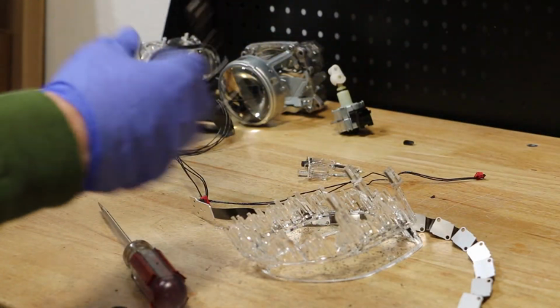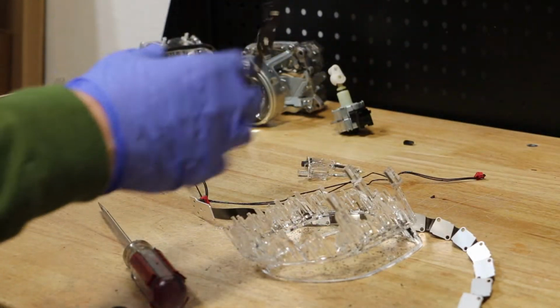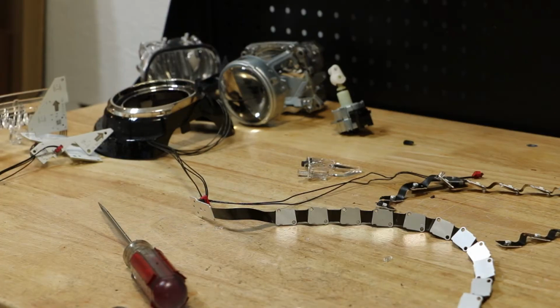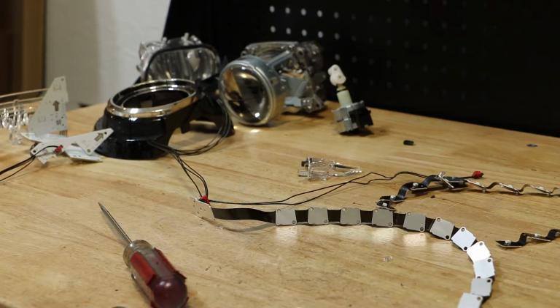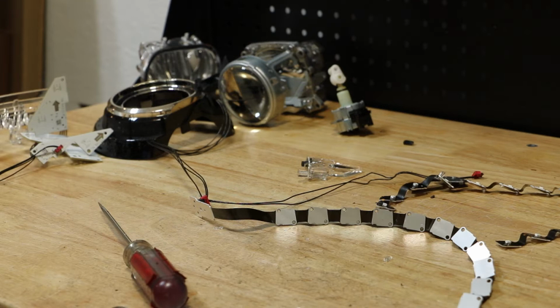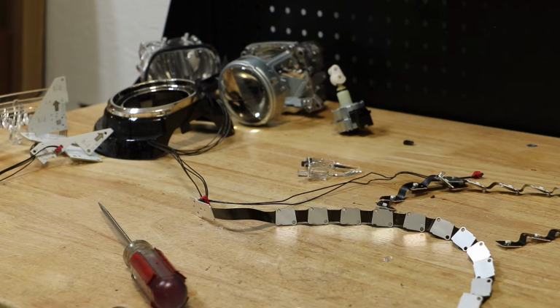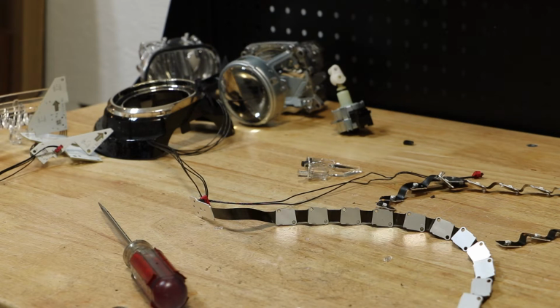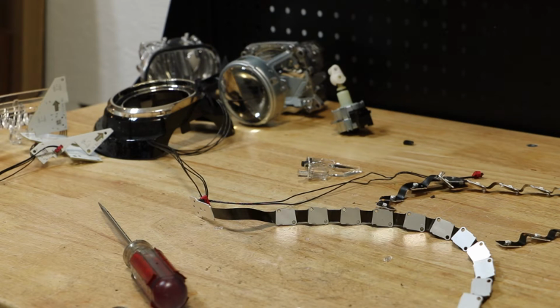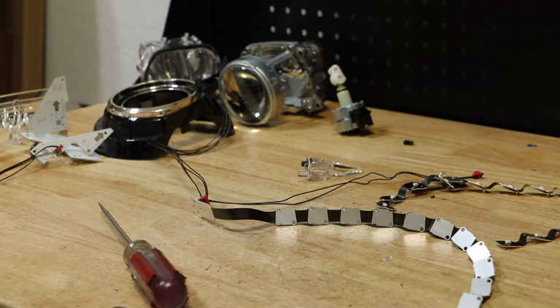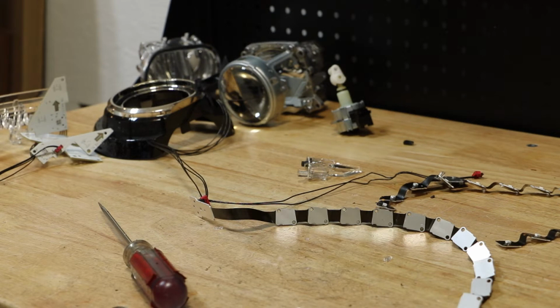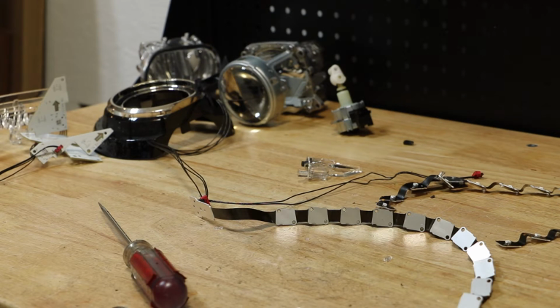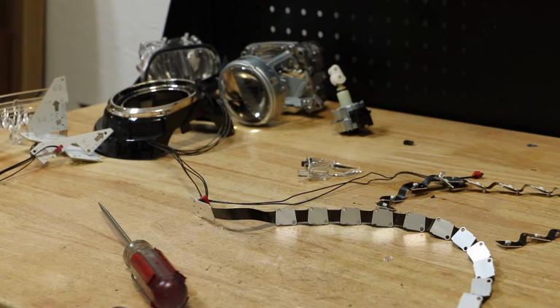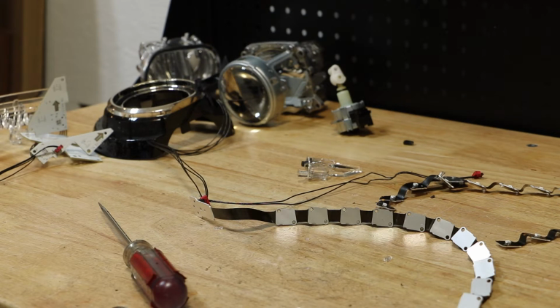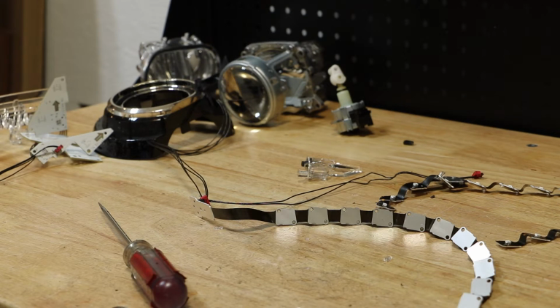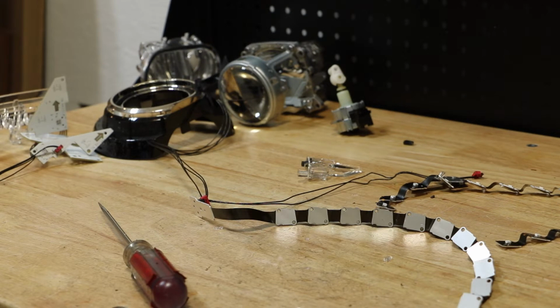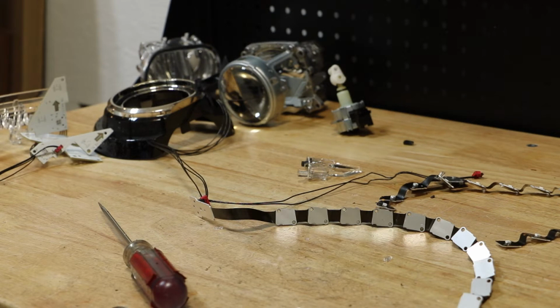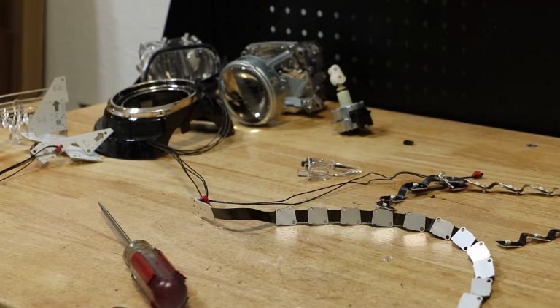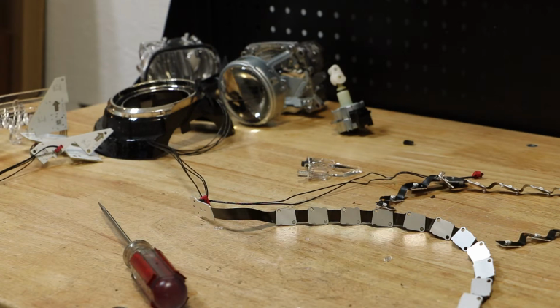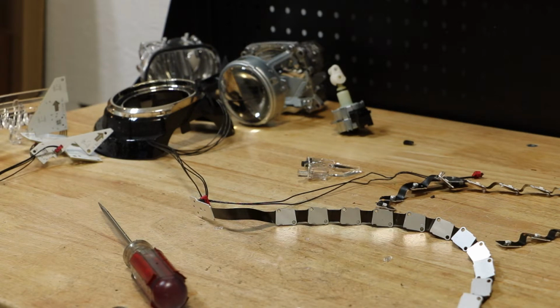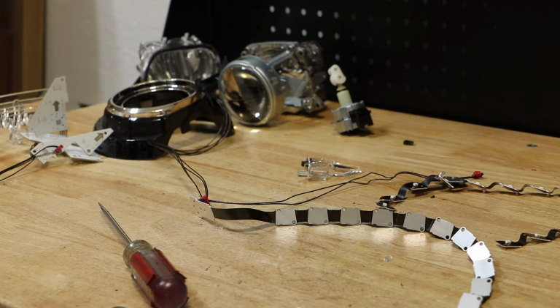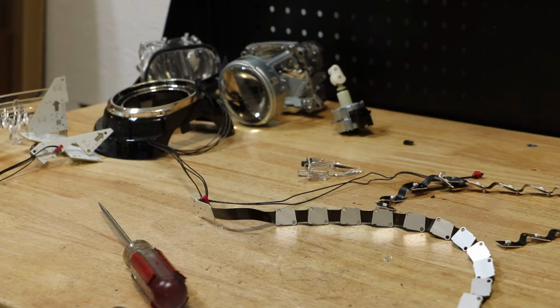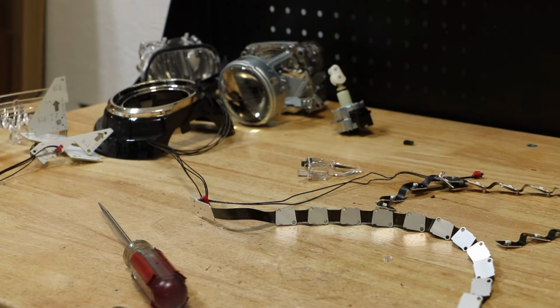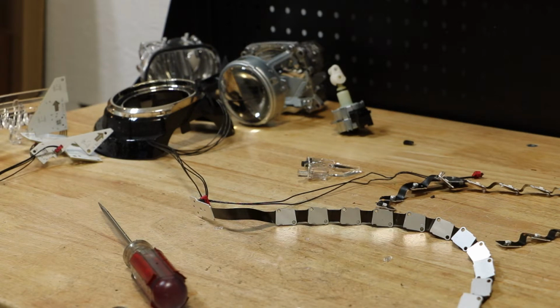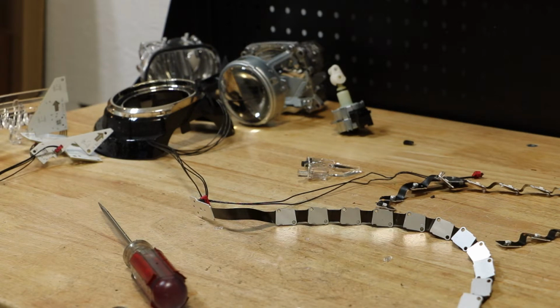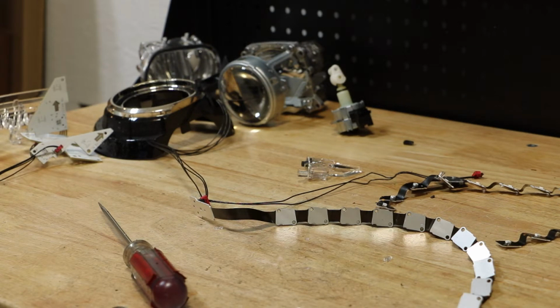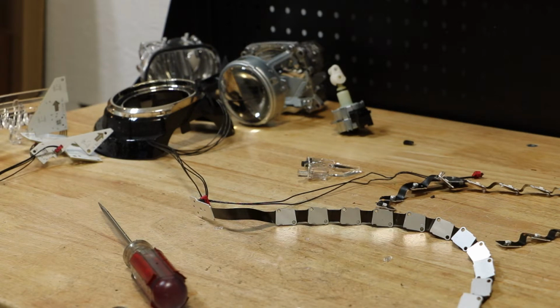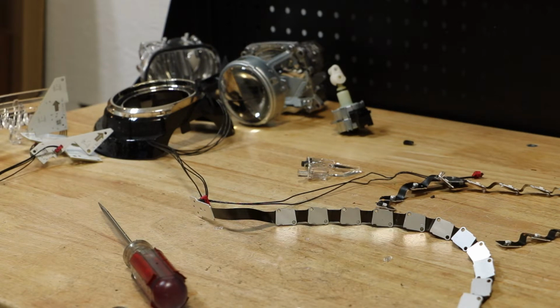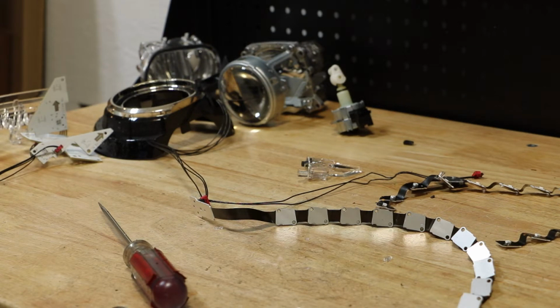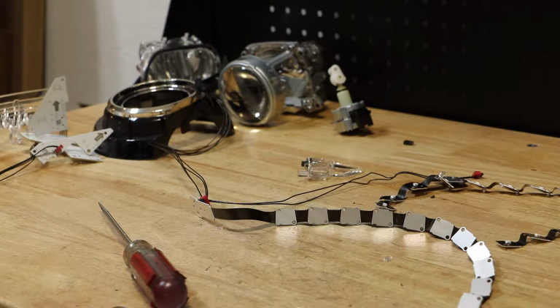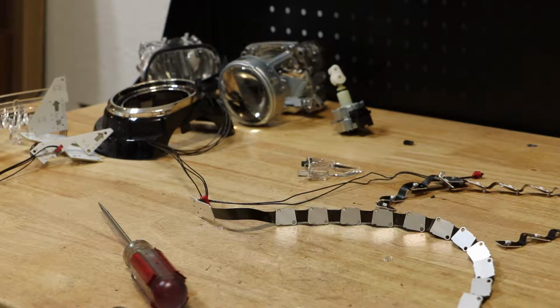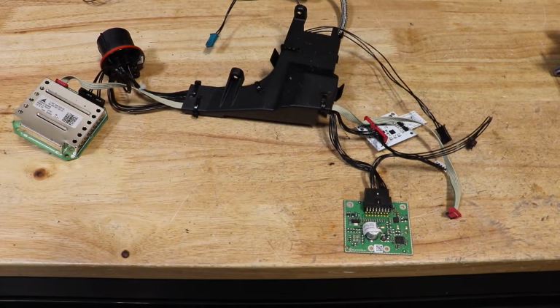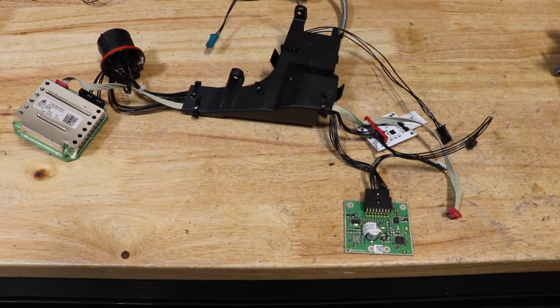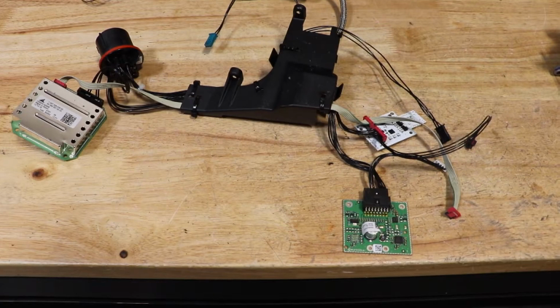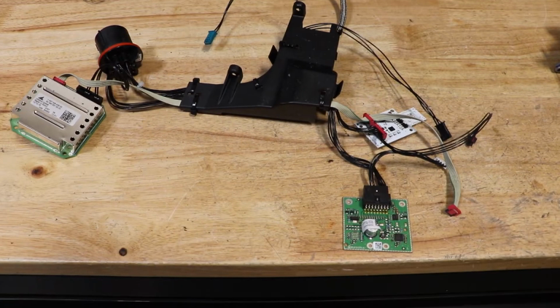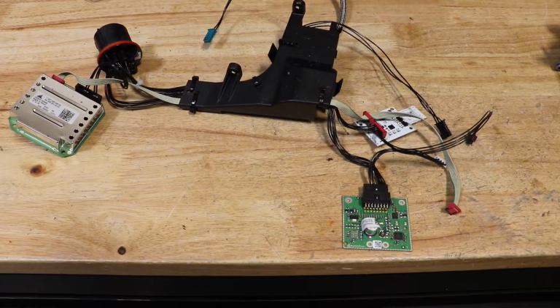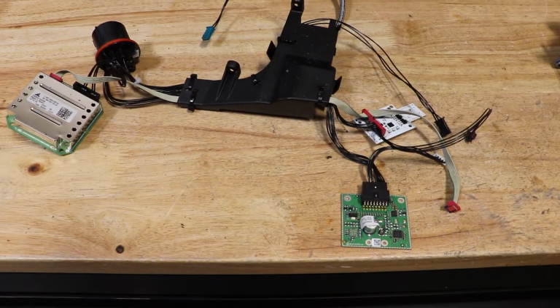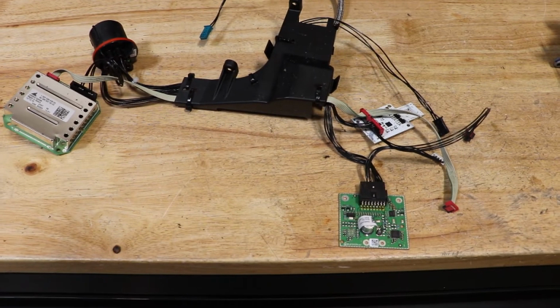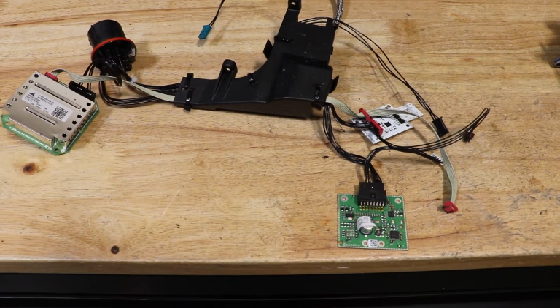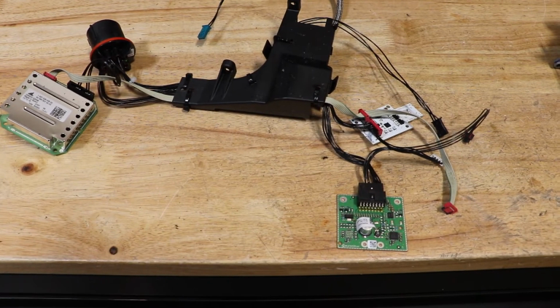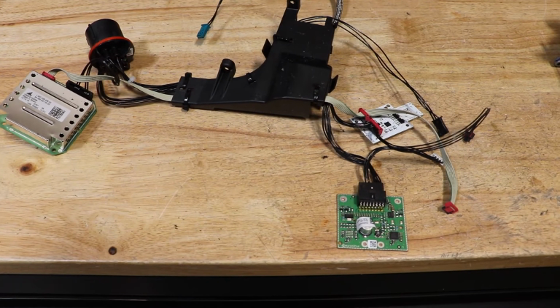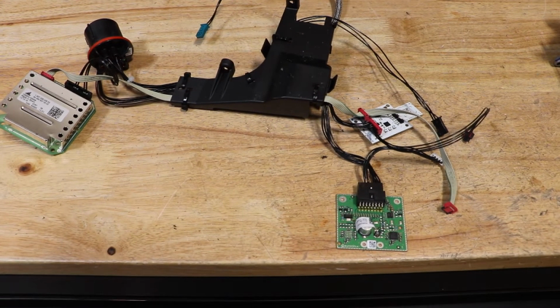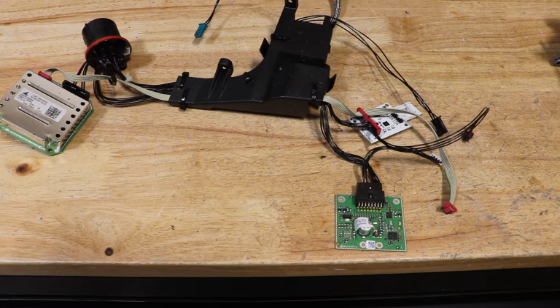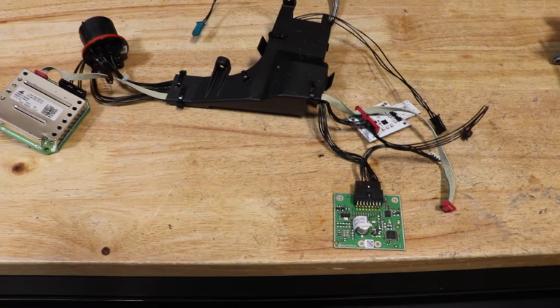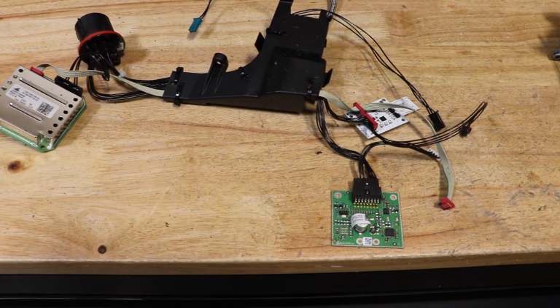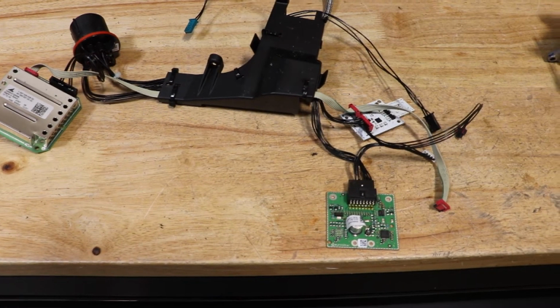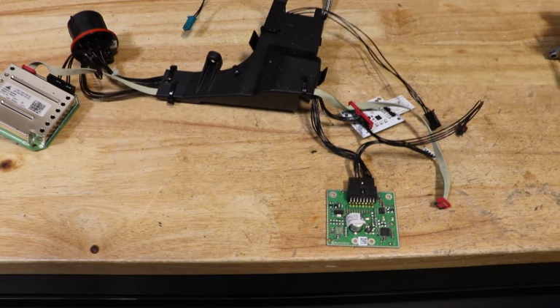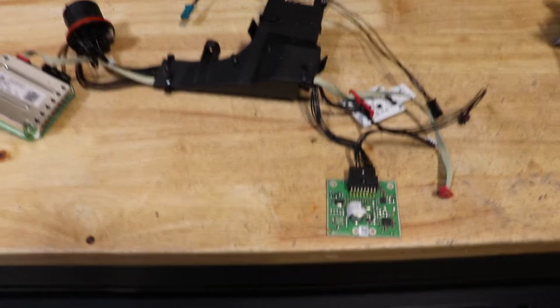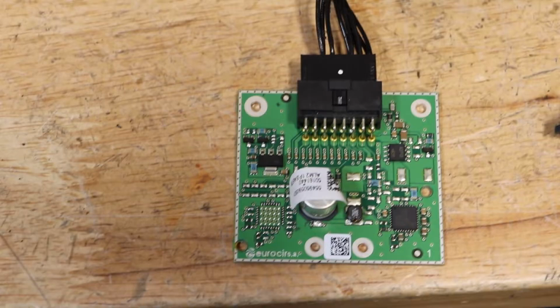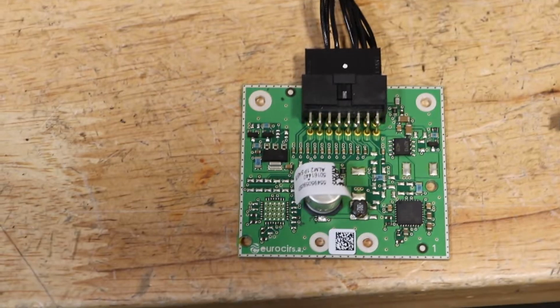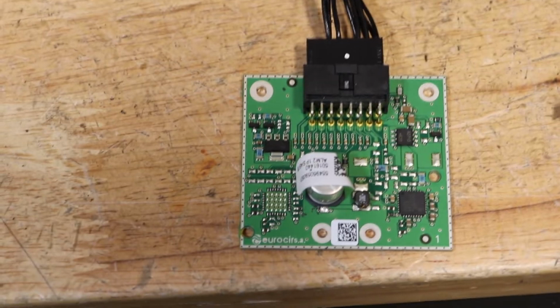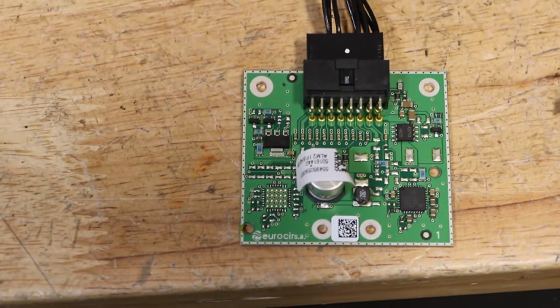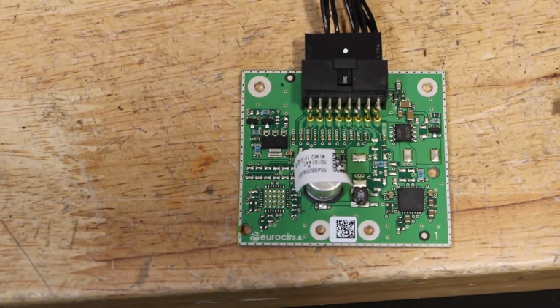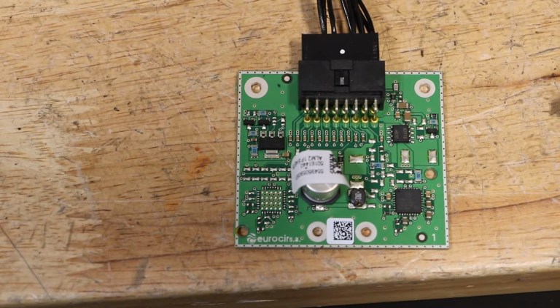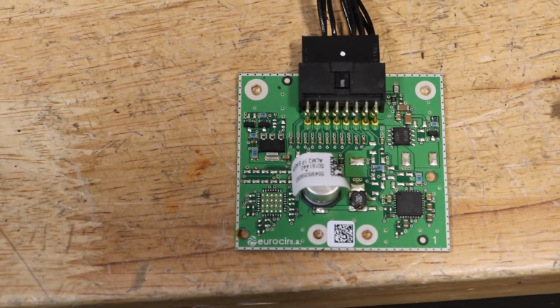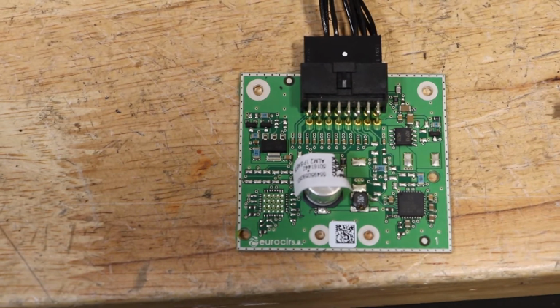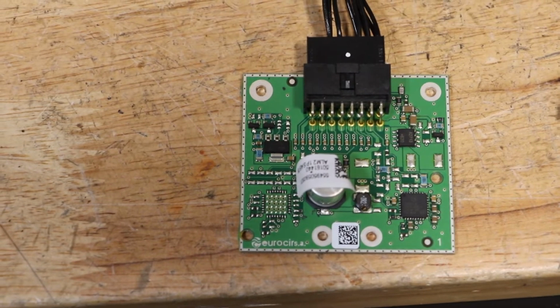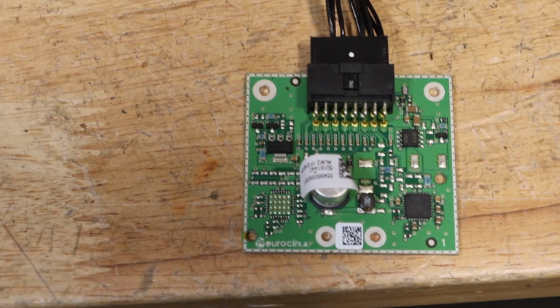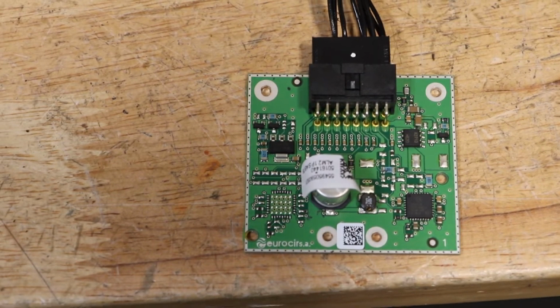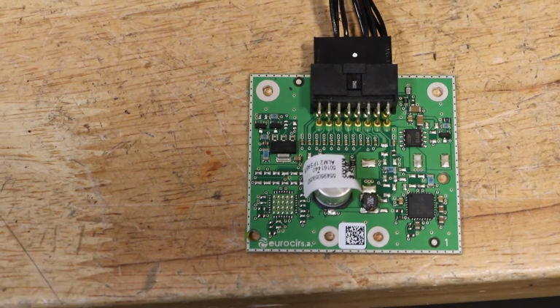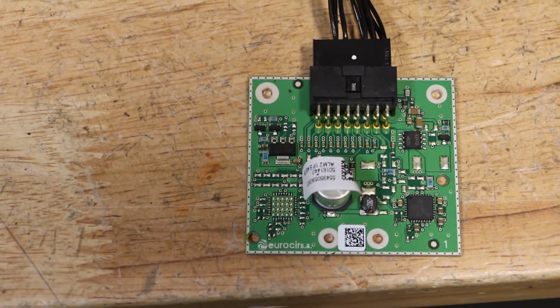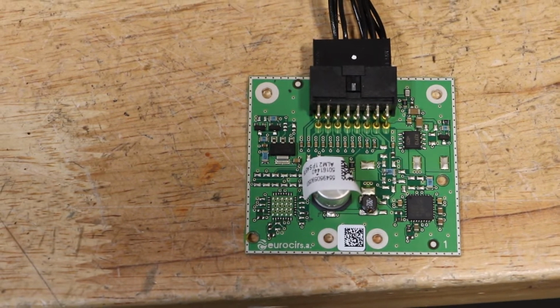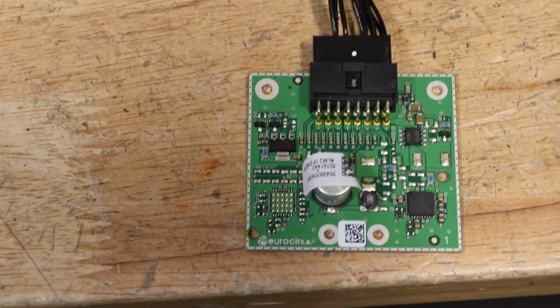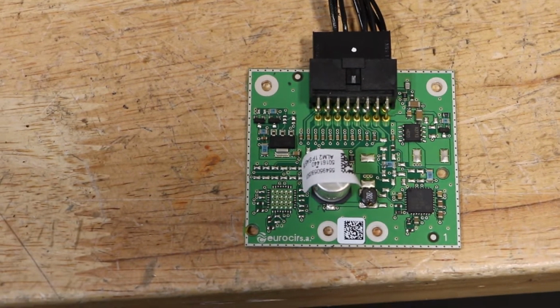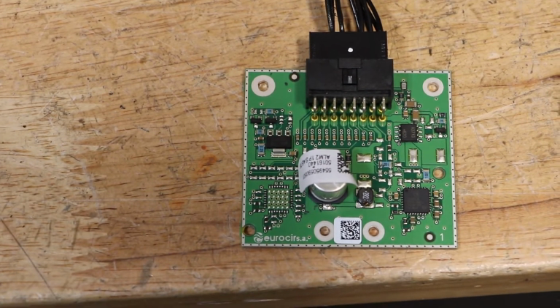At this point, the light is fully disassembled. Here are the components from the light.